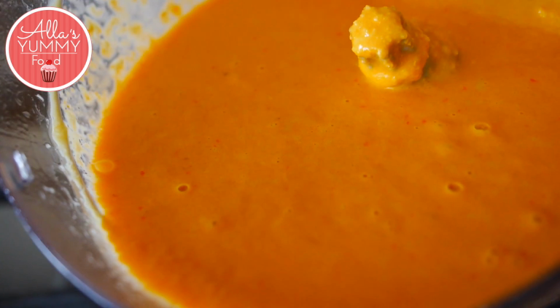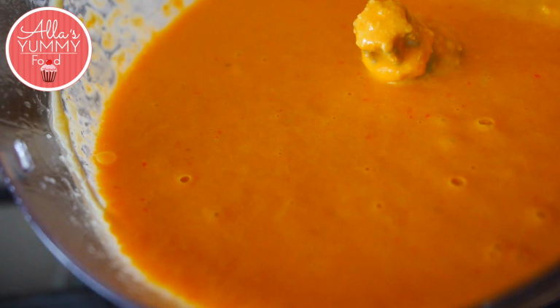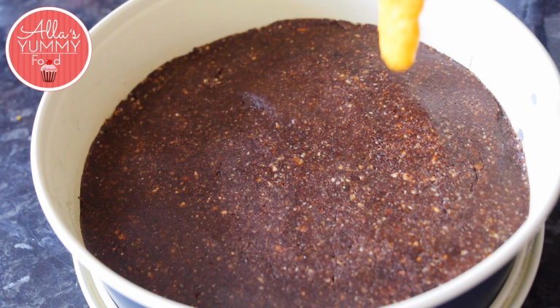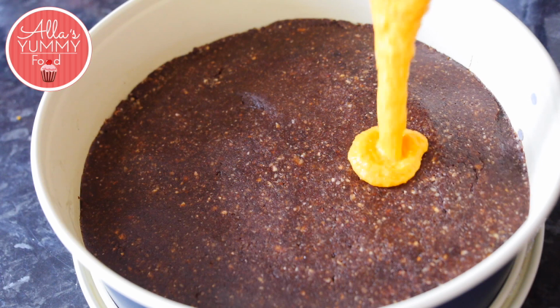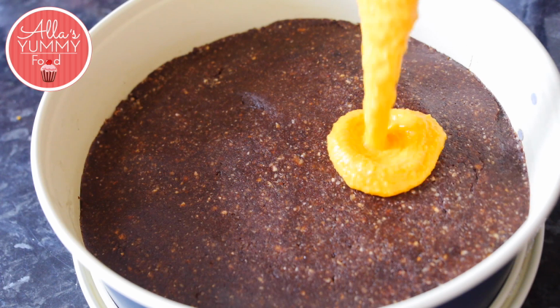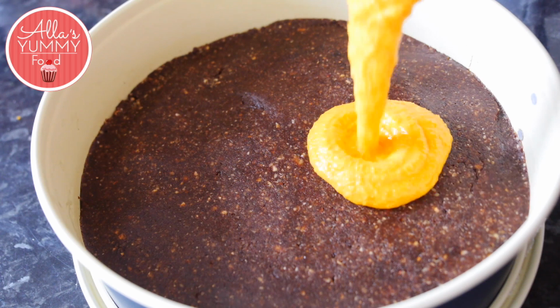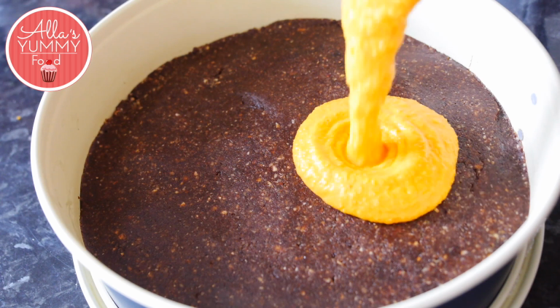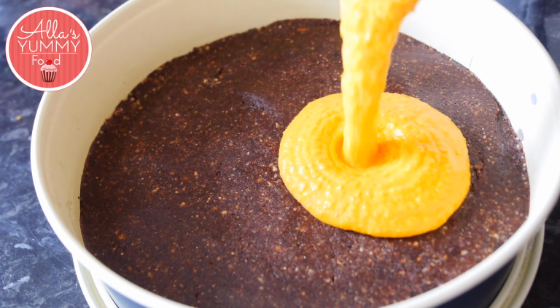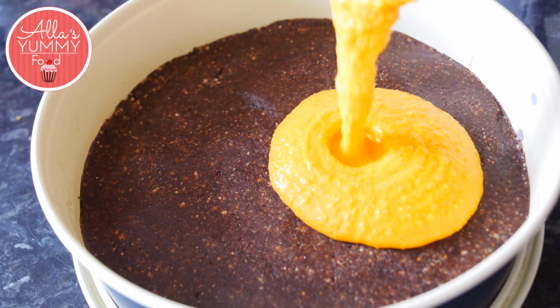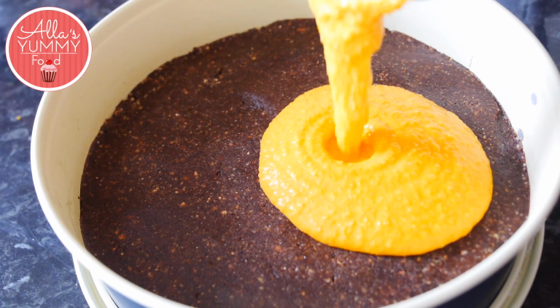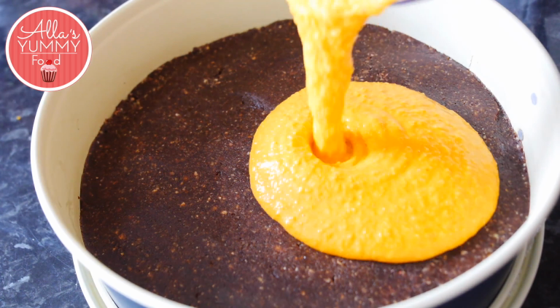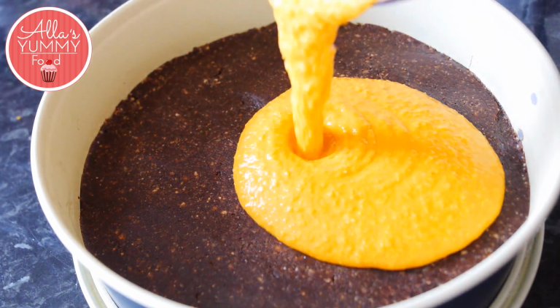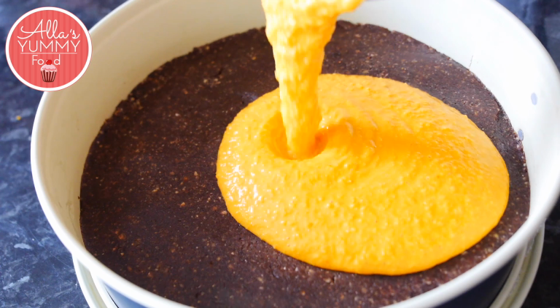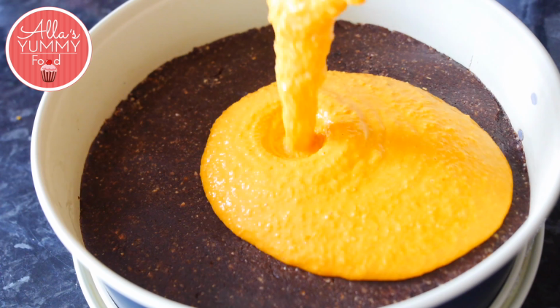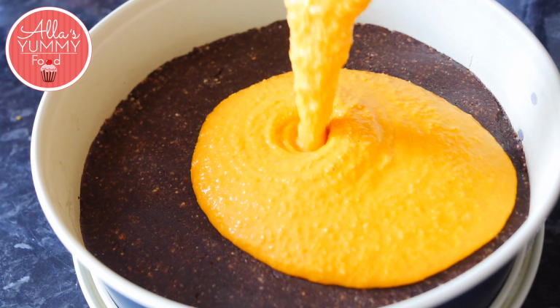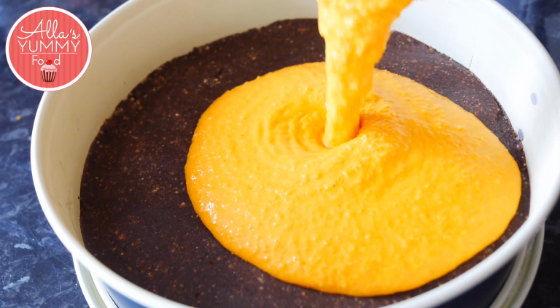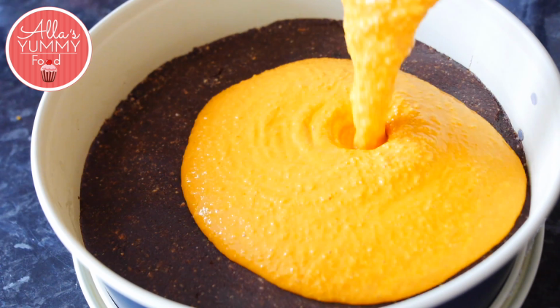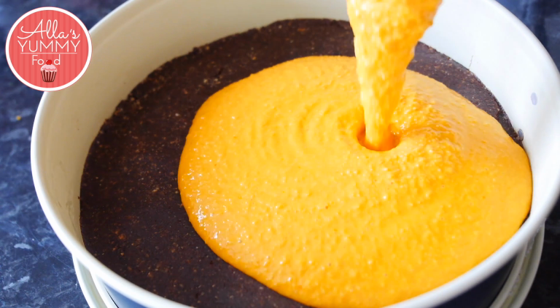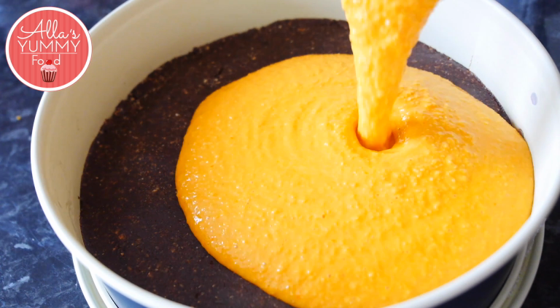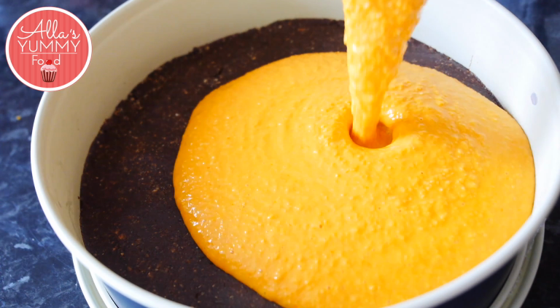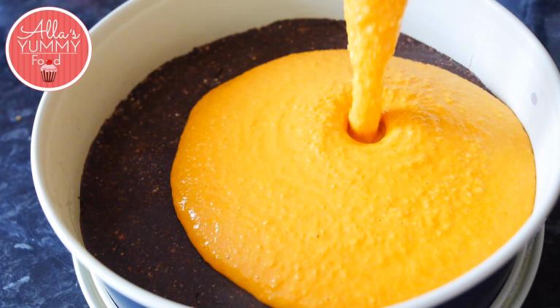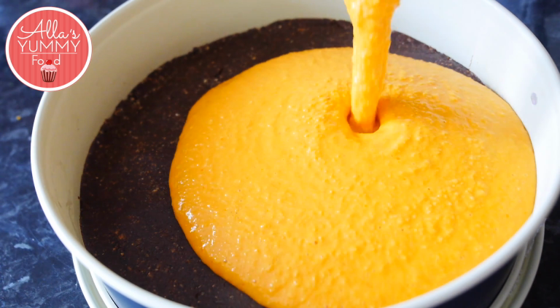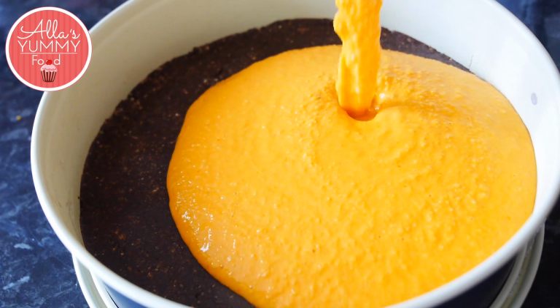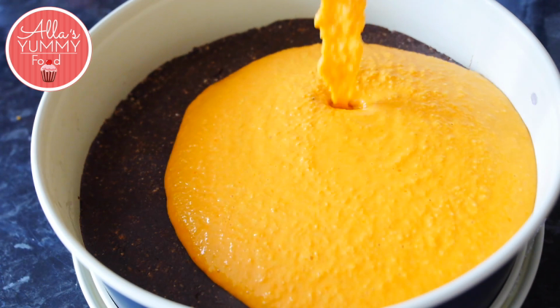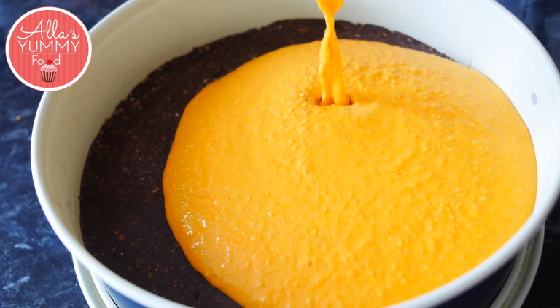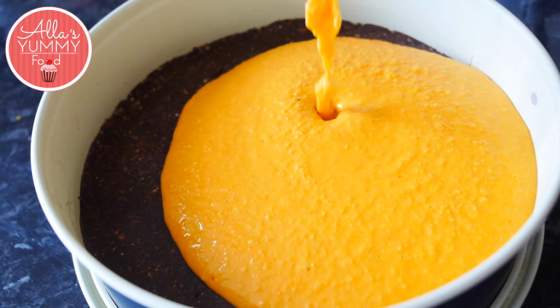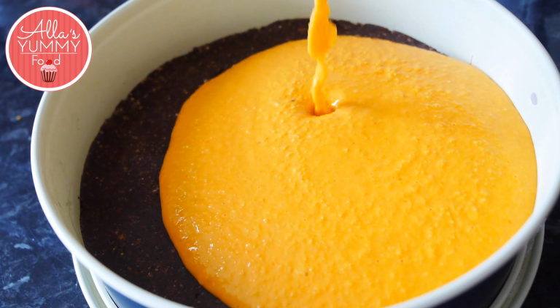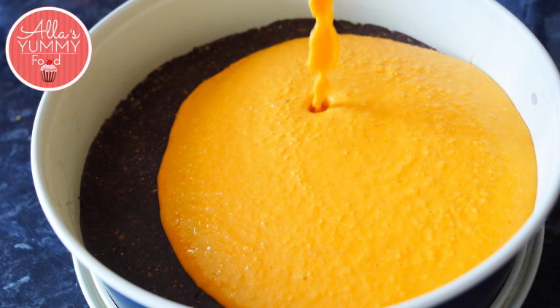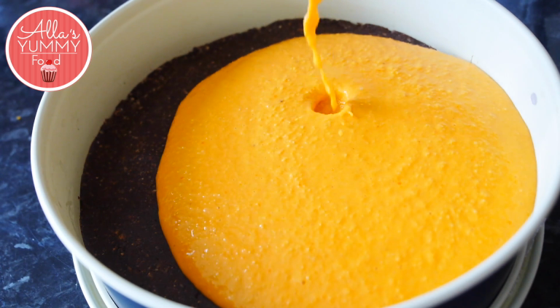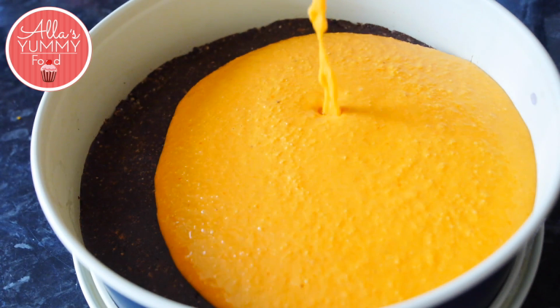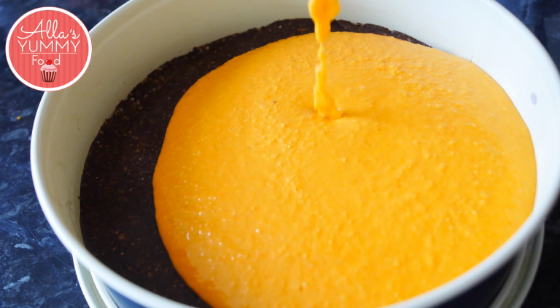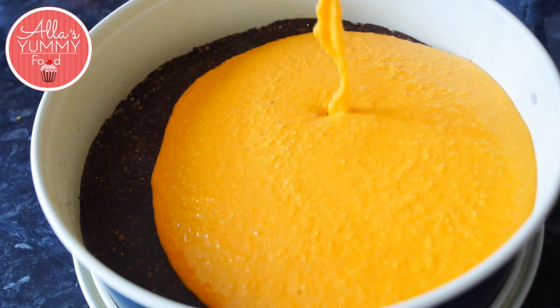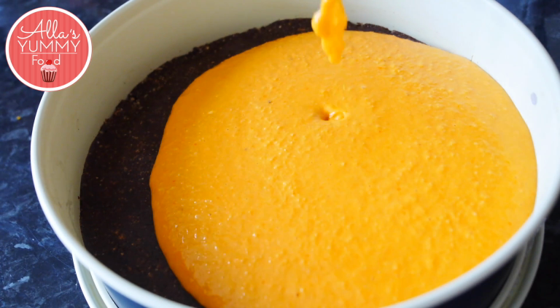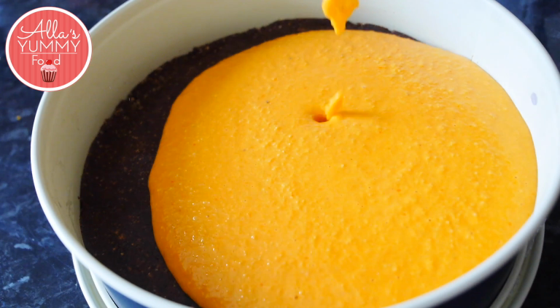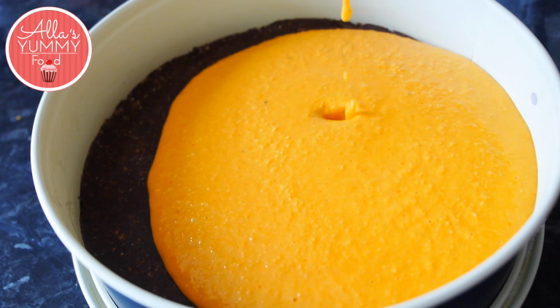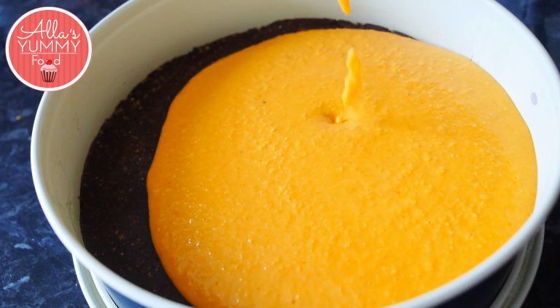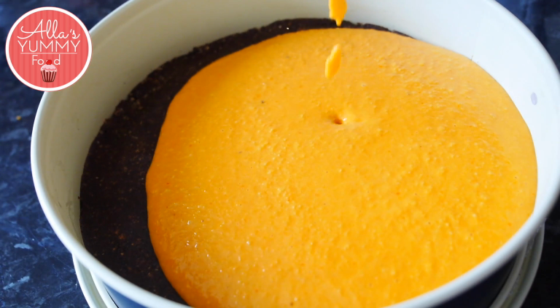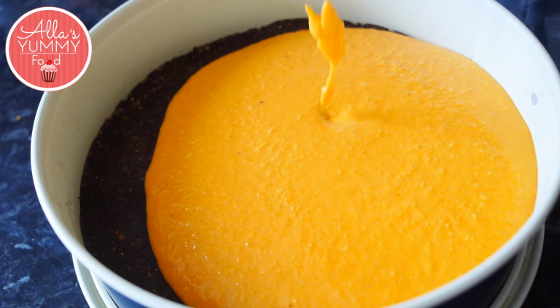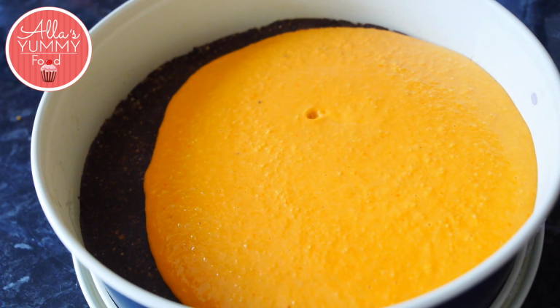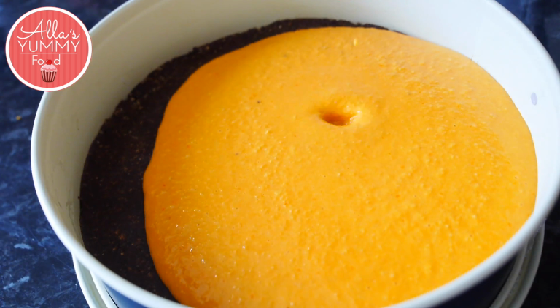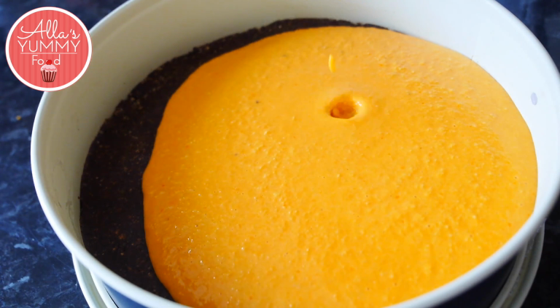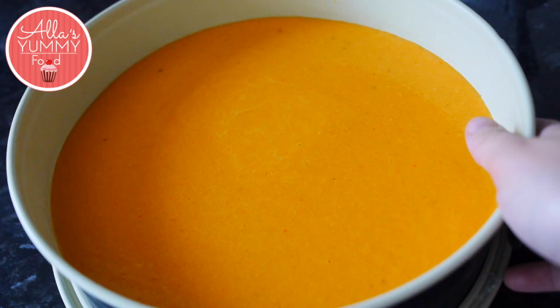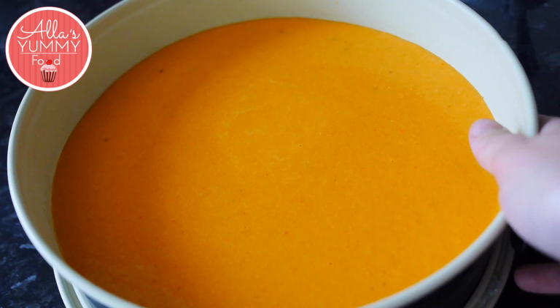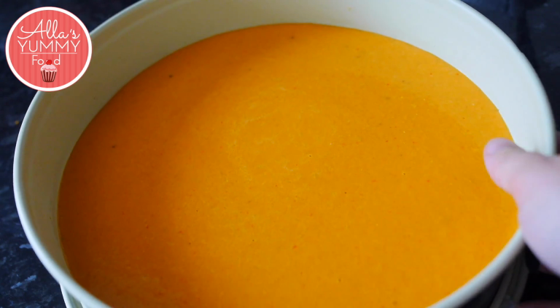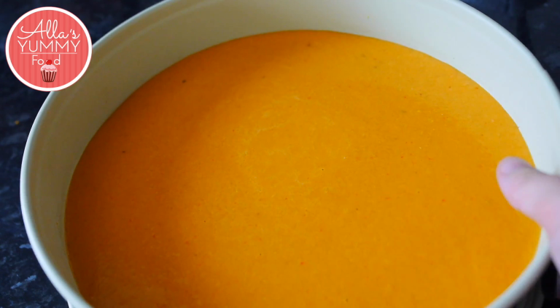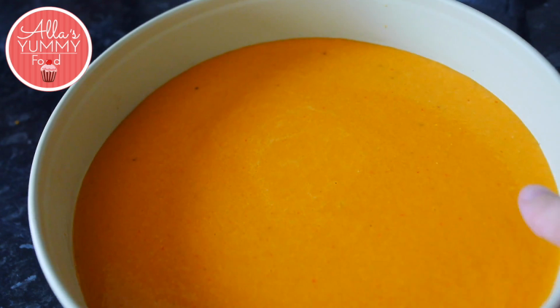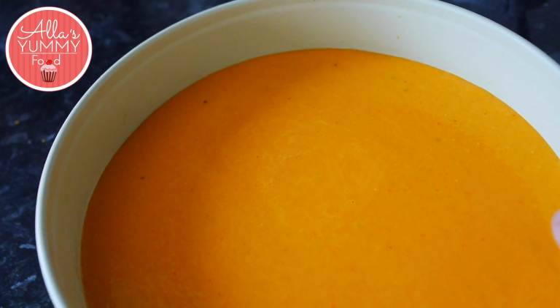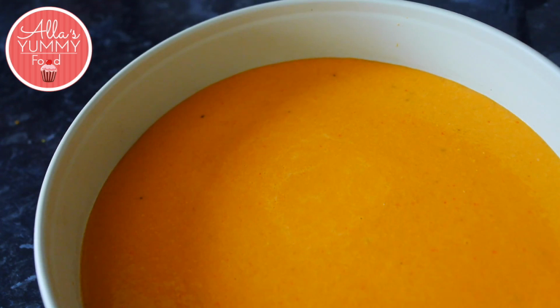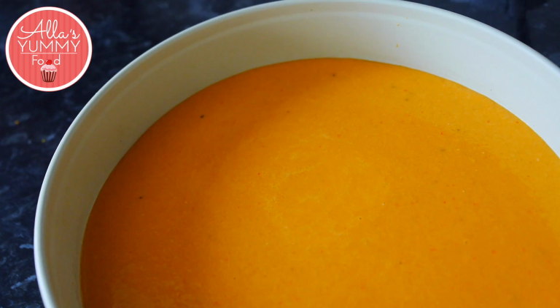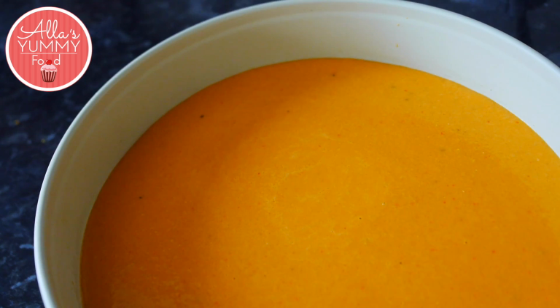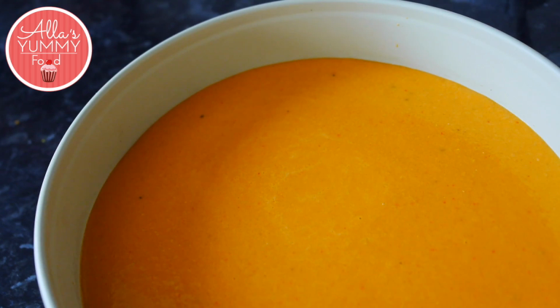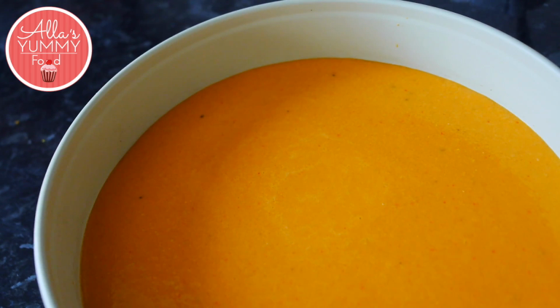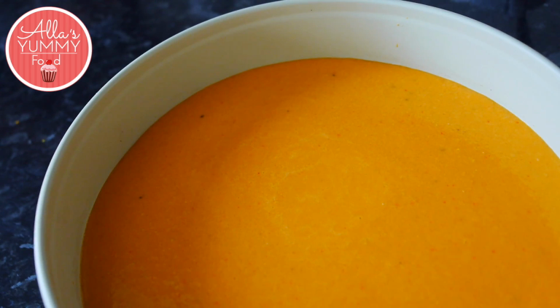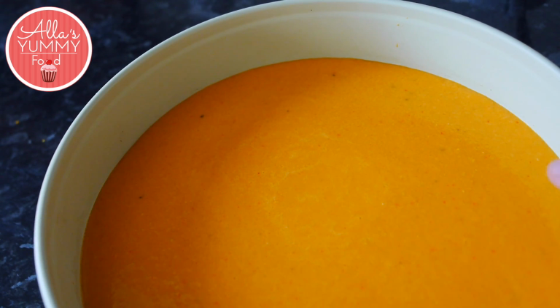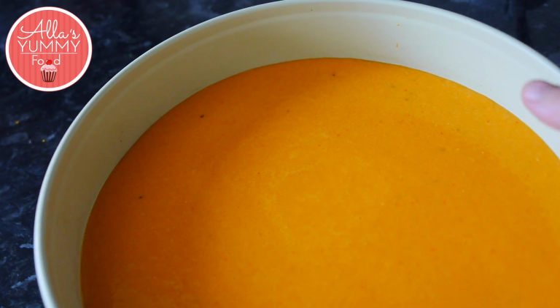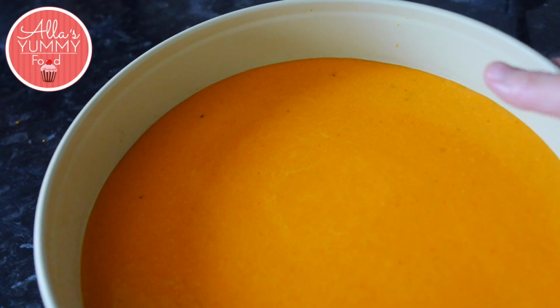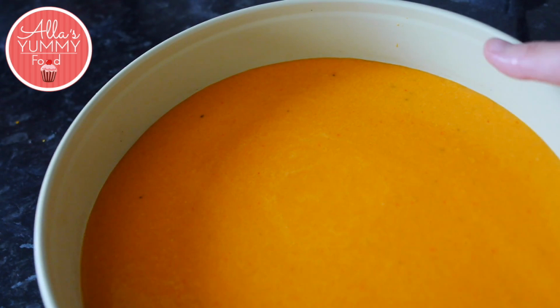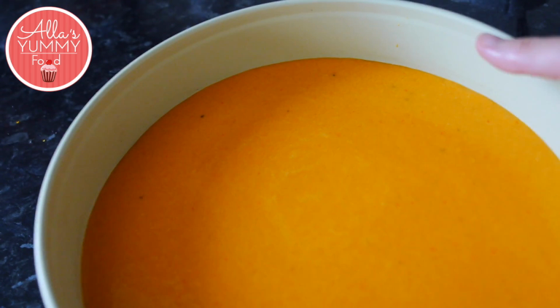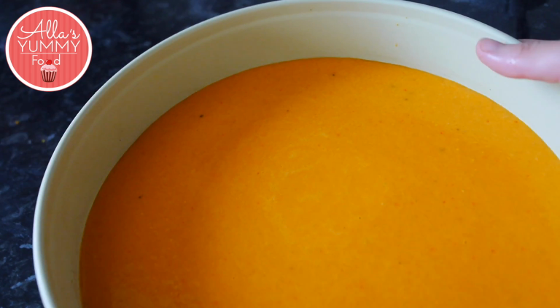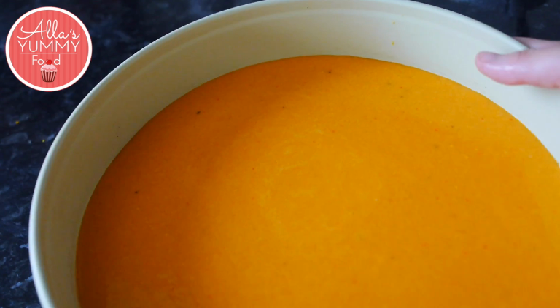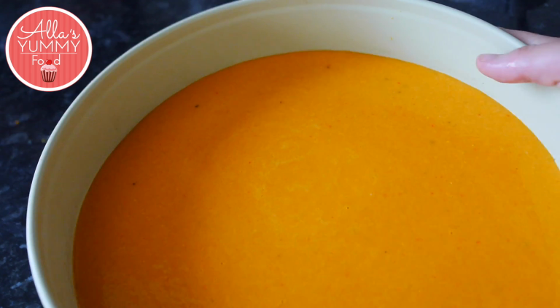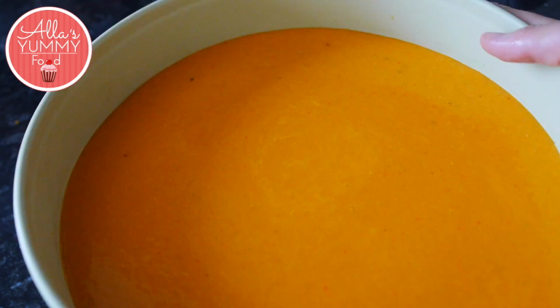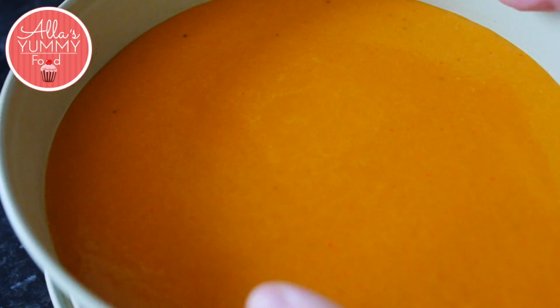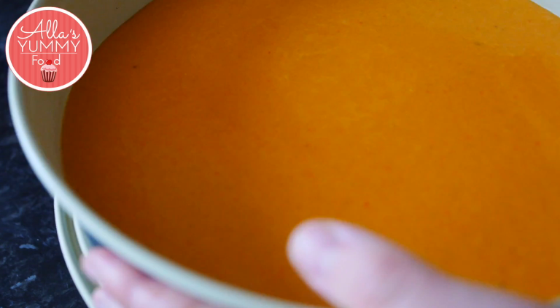Pour your cheesecake layer on top of your chocolate brownie mixture and place it into the freezer for about 15 to 20 minutes.